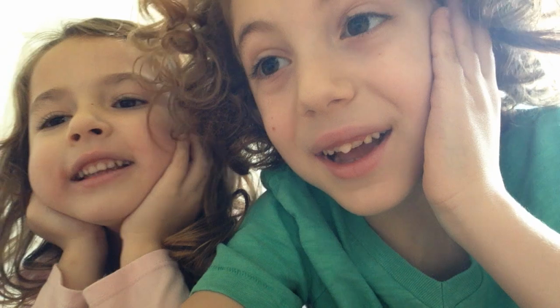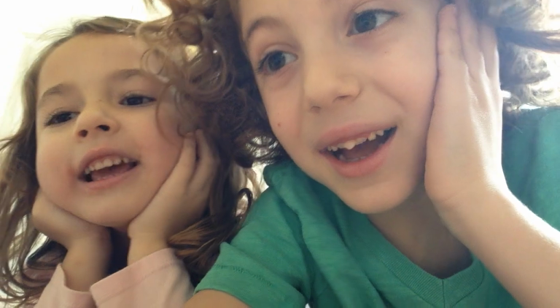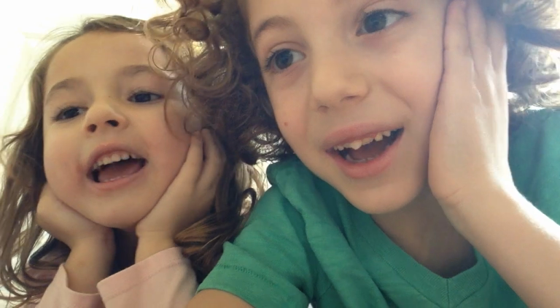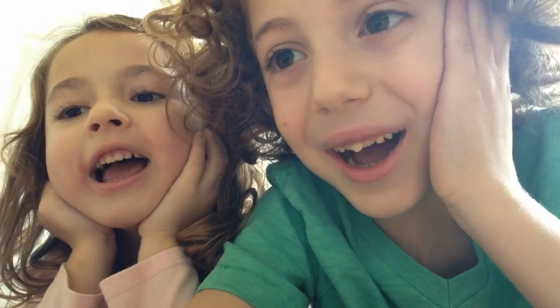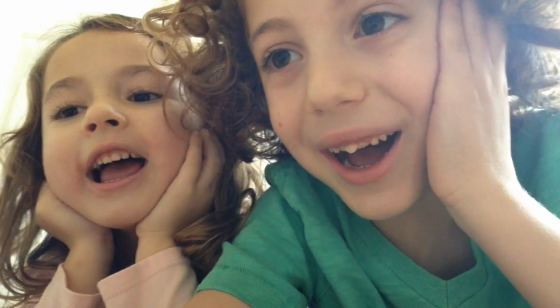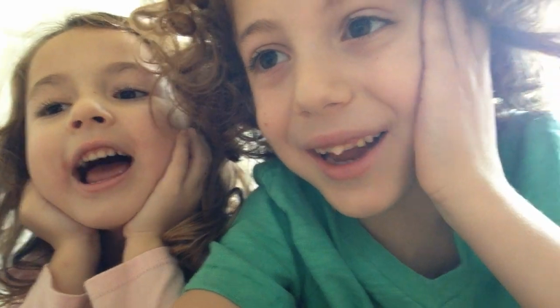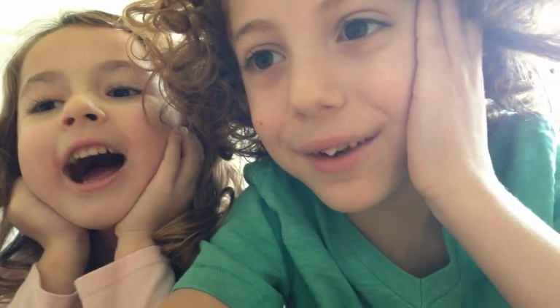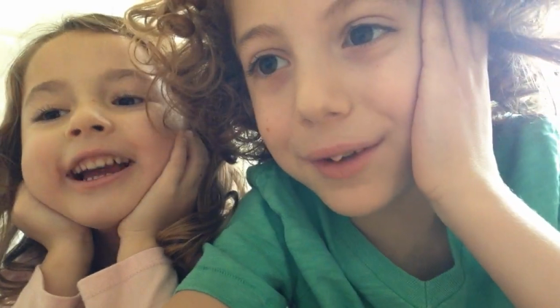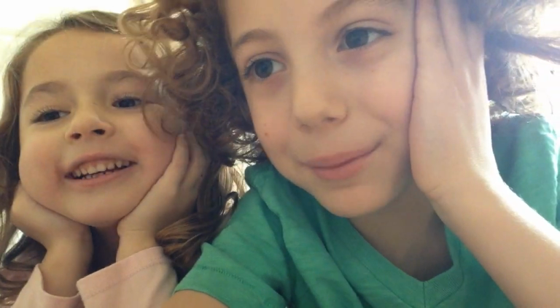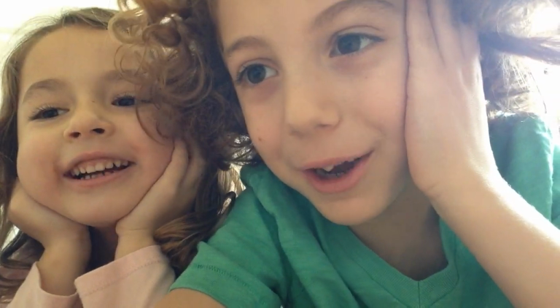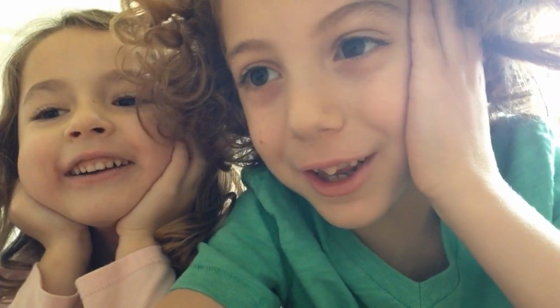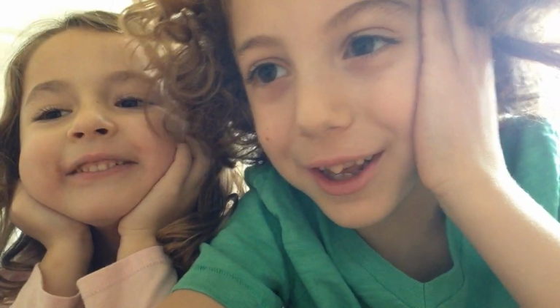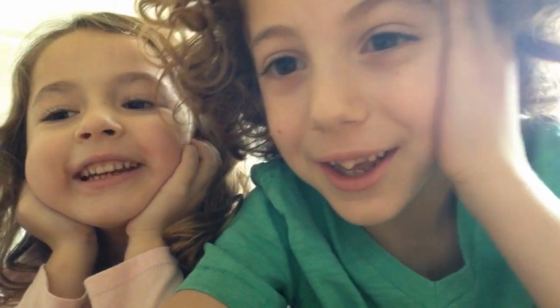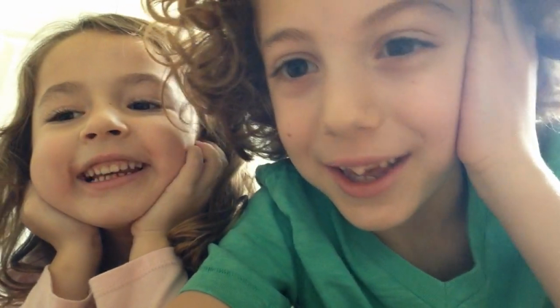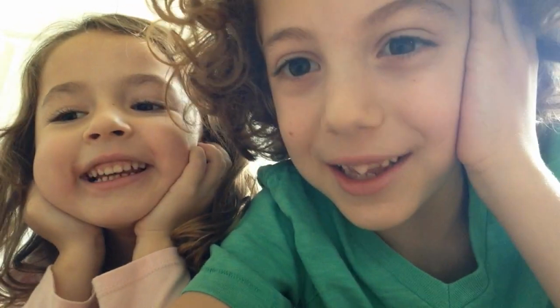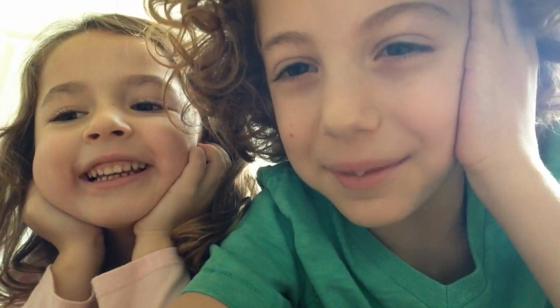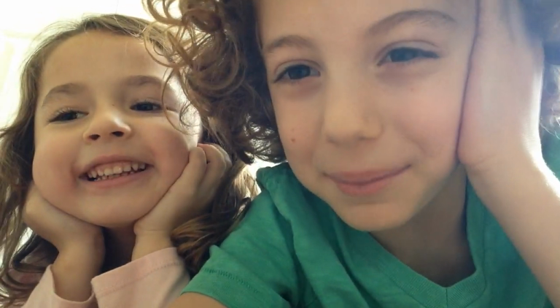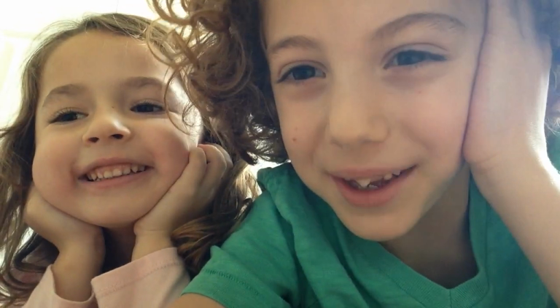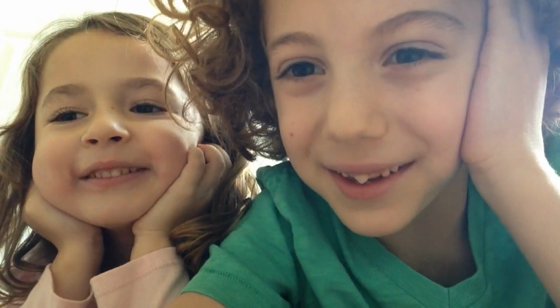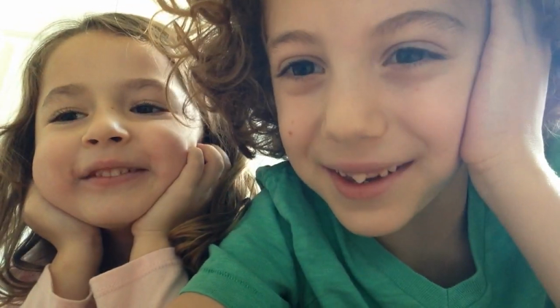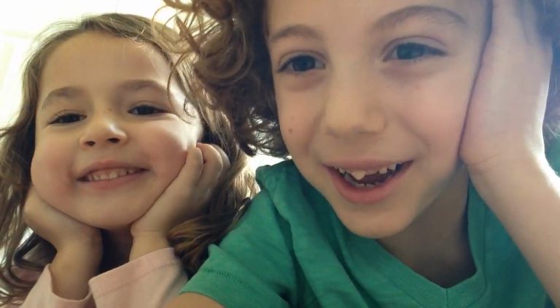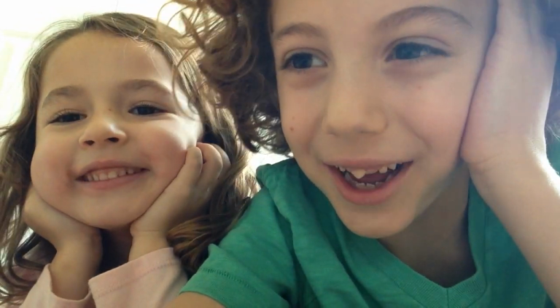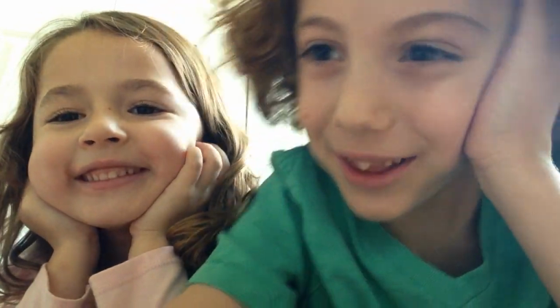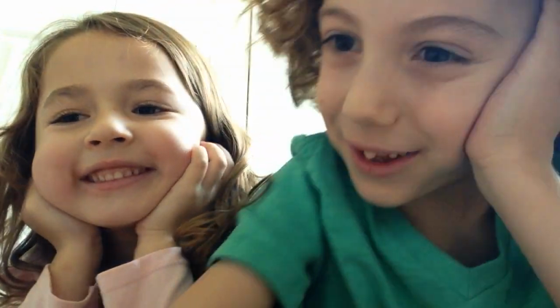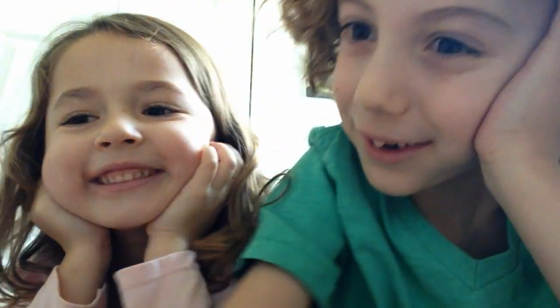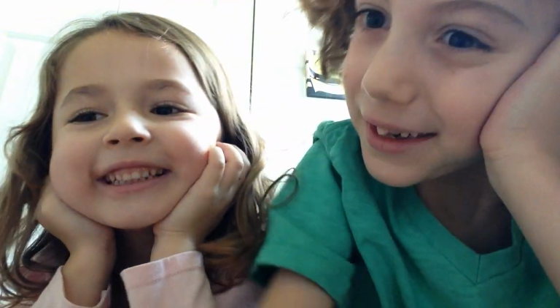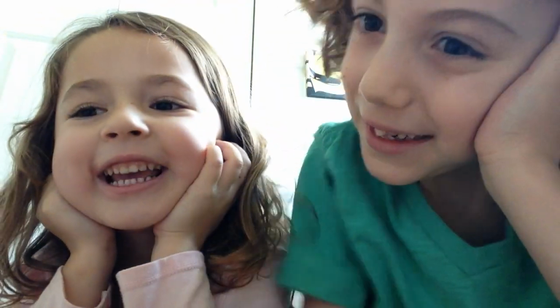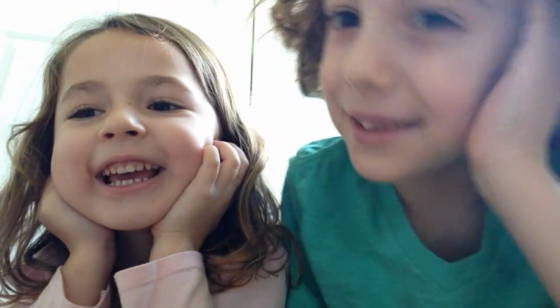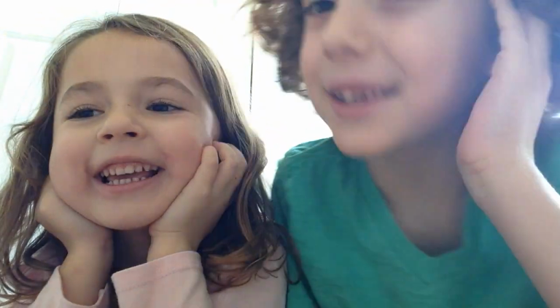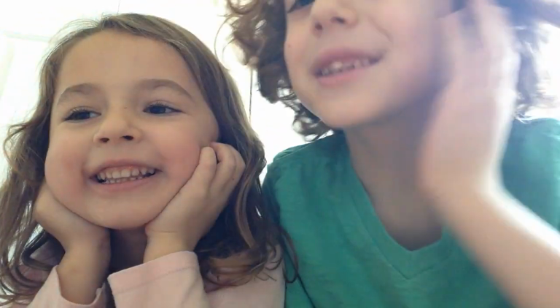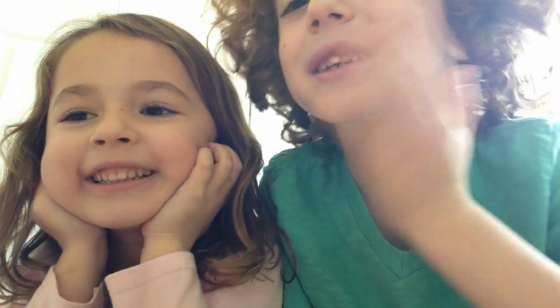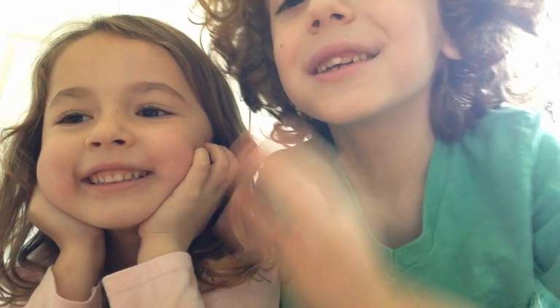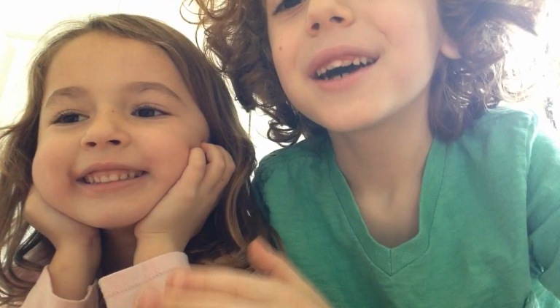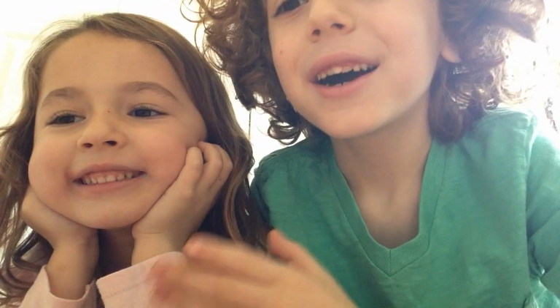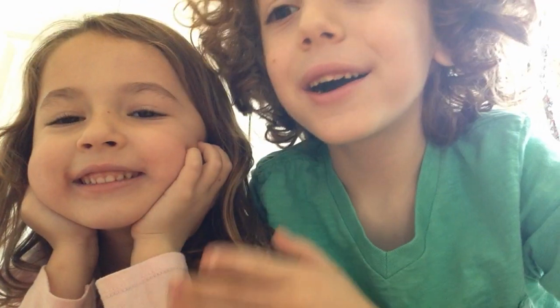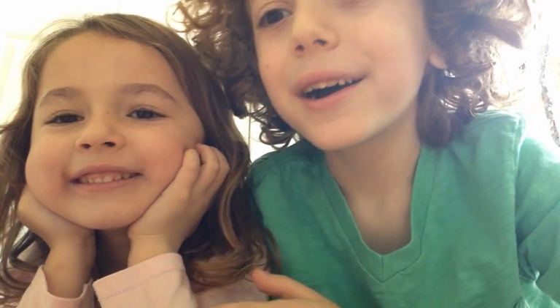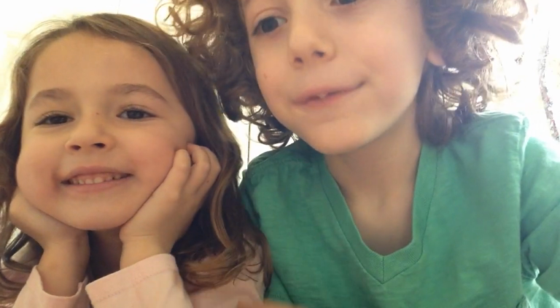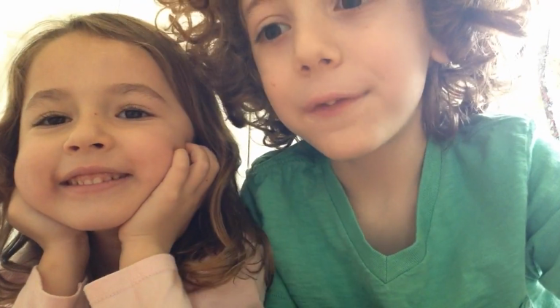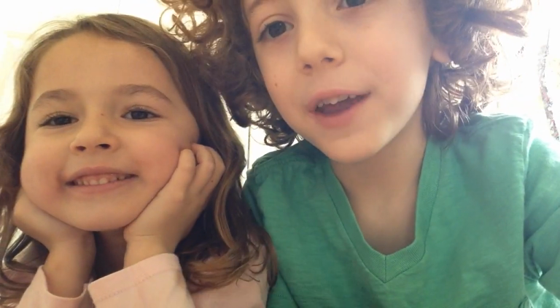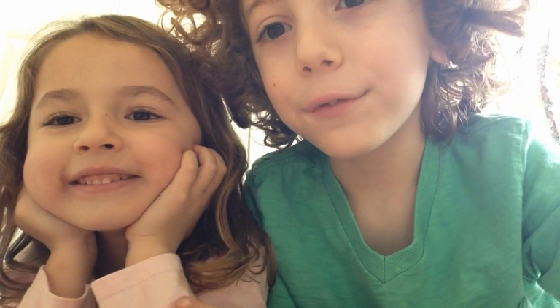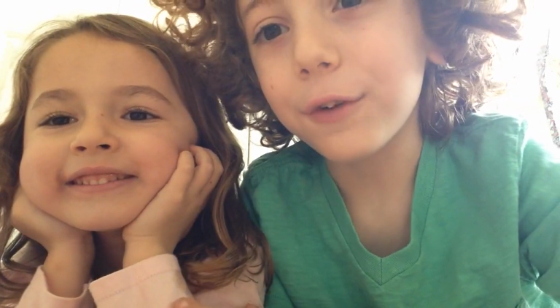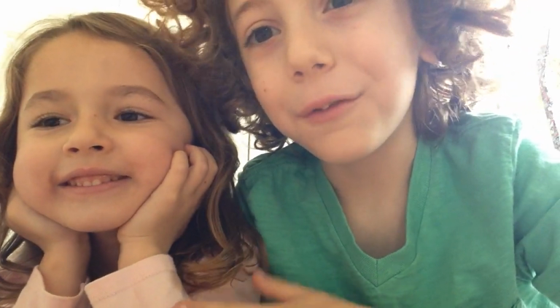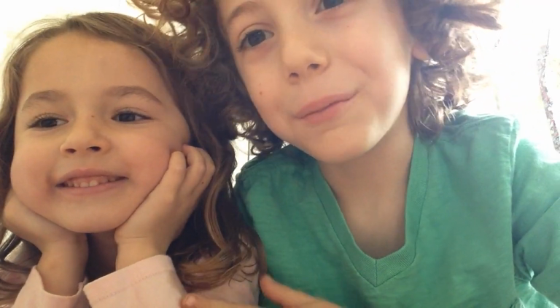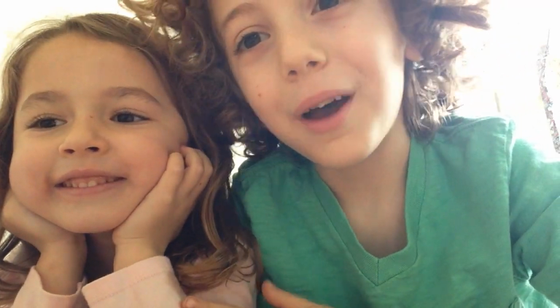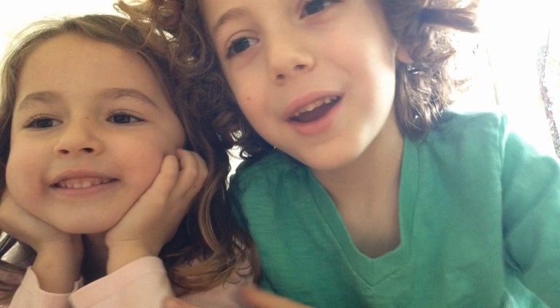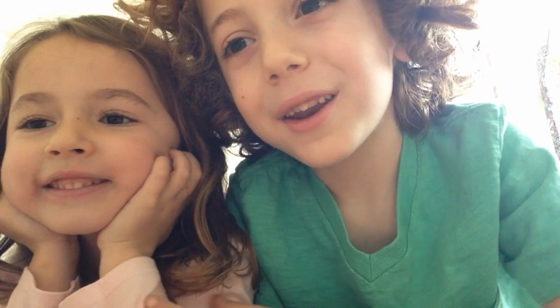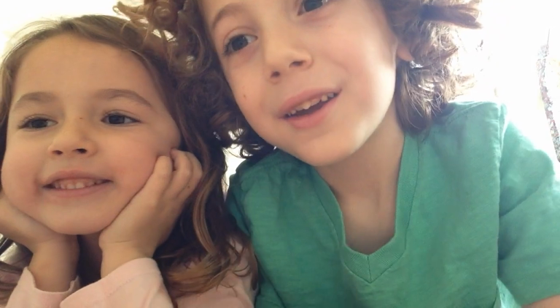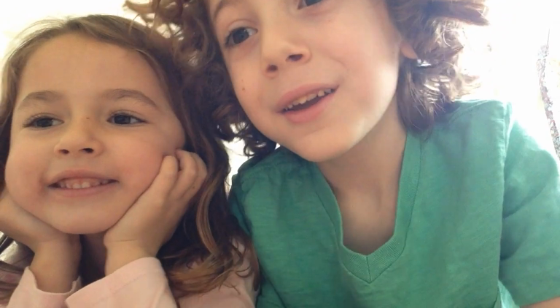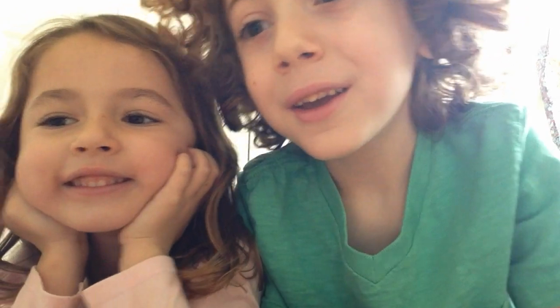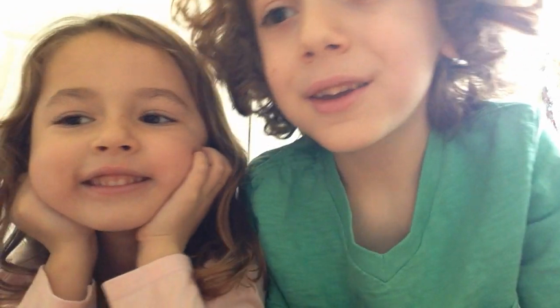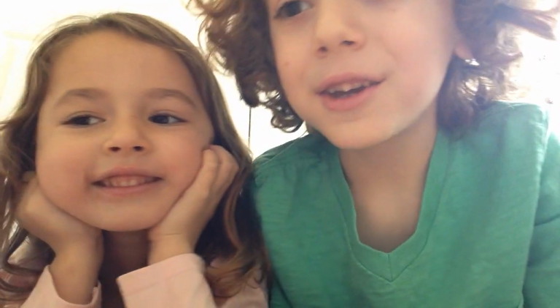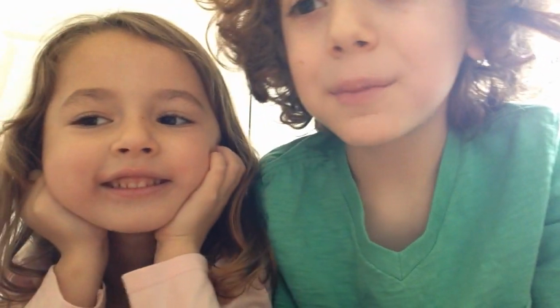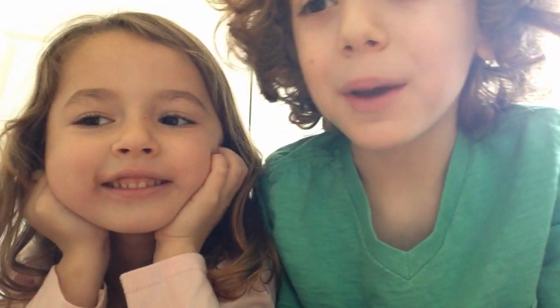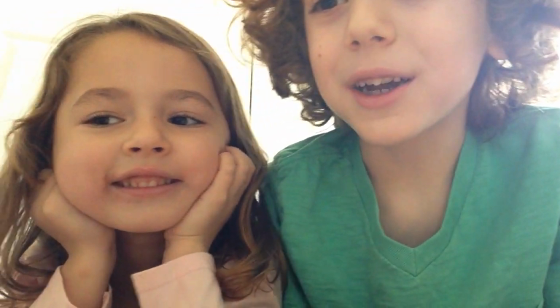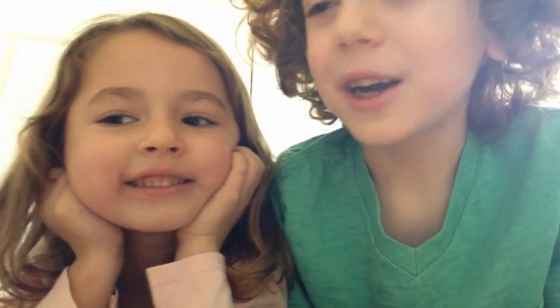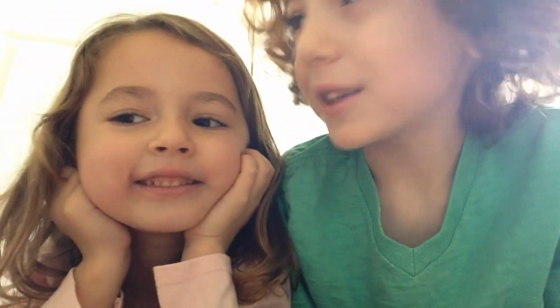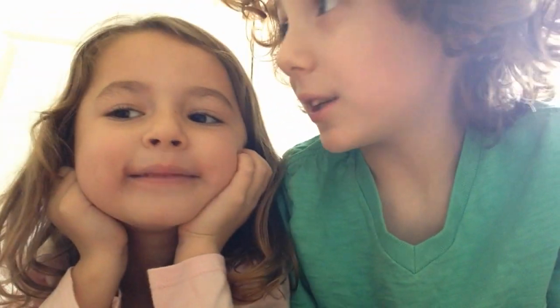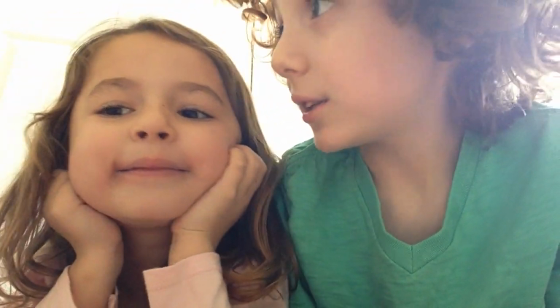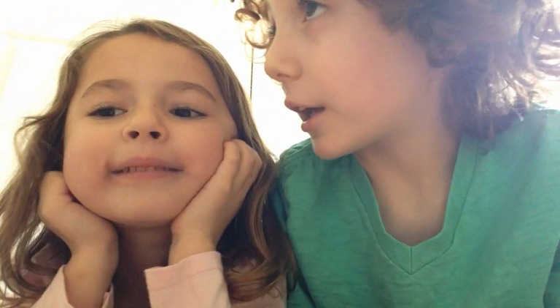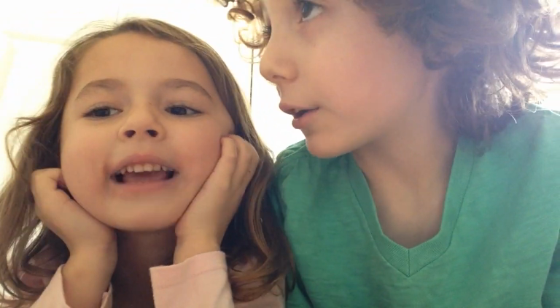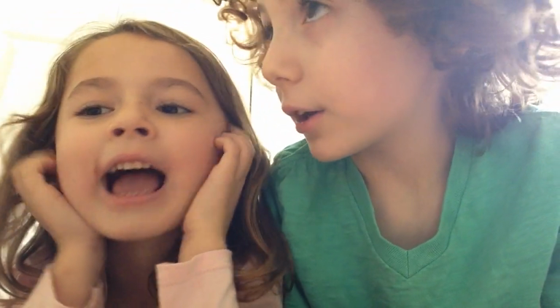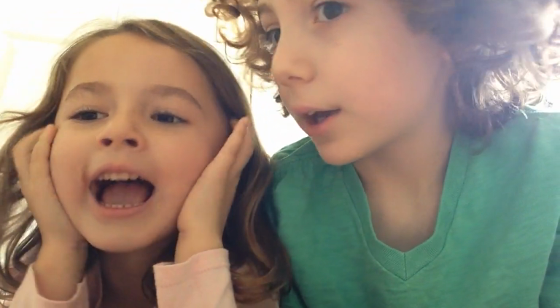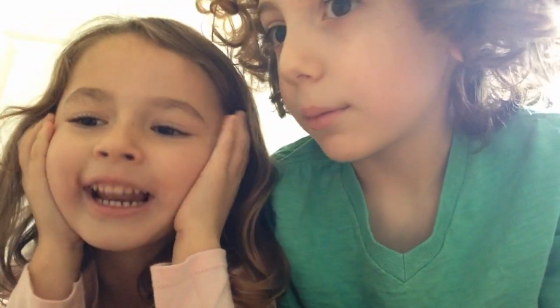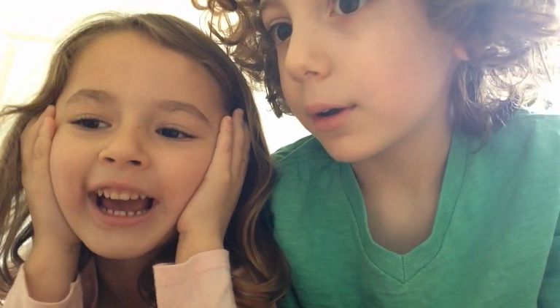Hi everybody, it's me, Skylar, and this is a favorite of mine. She's my cousin, Hannah.